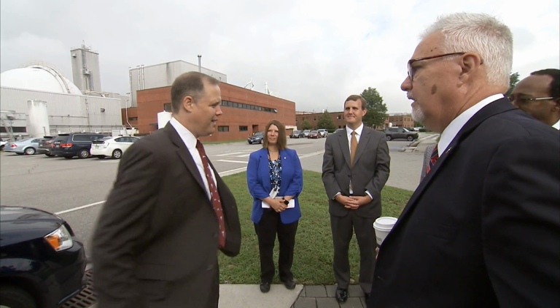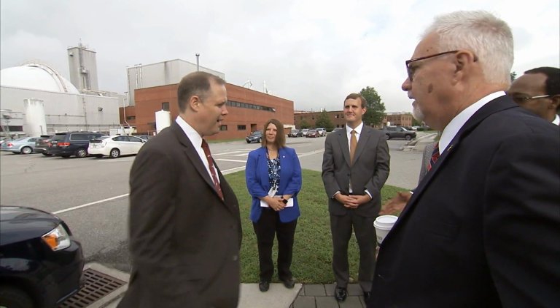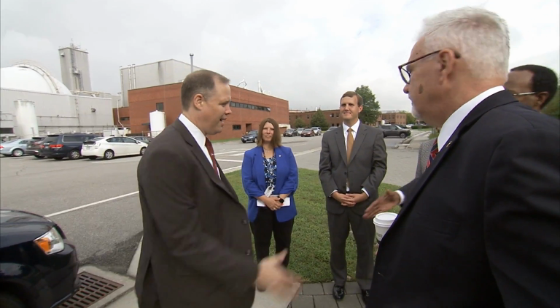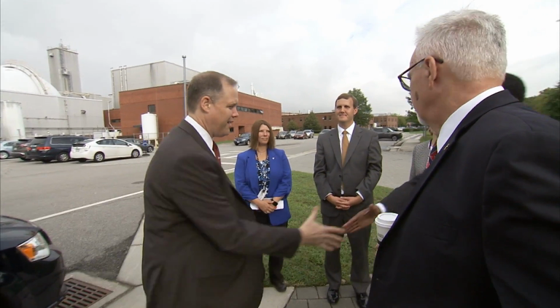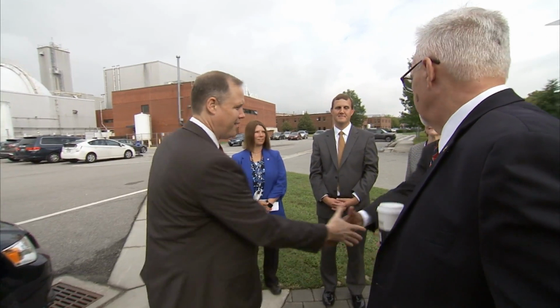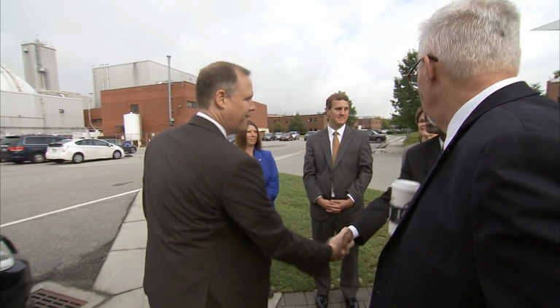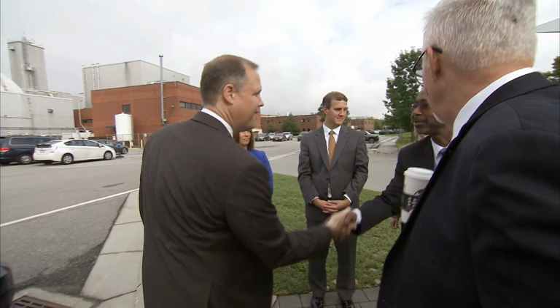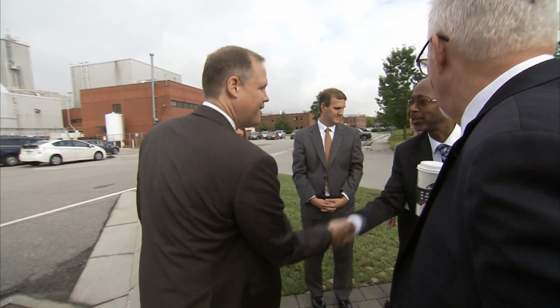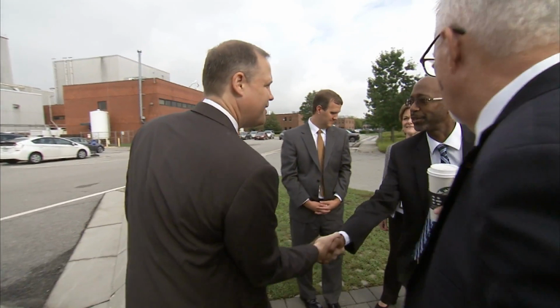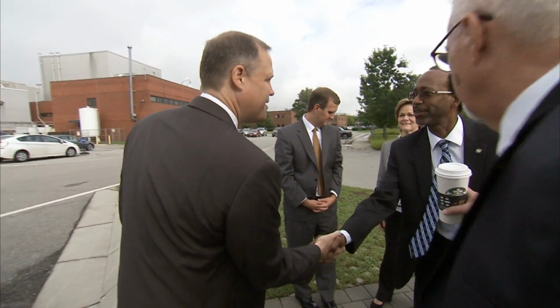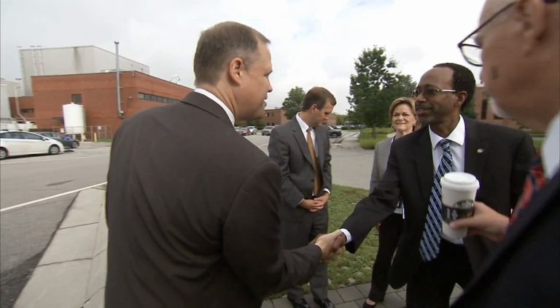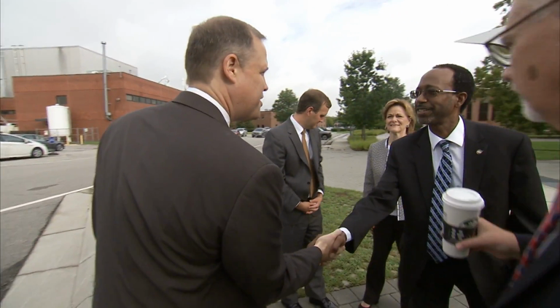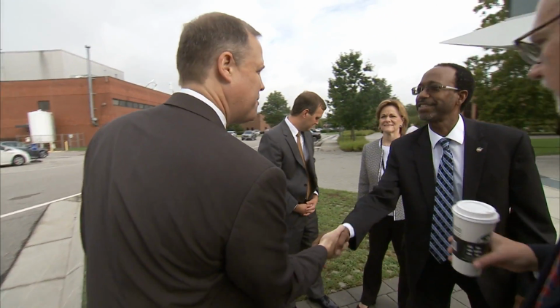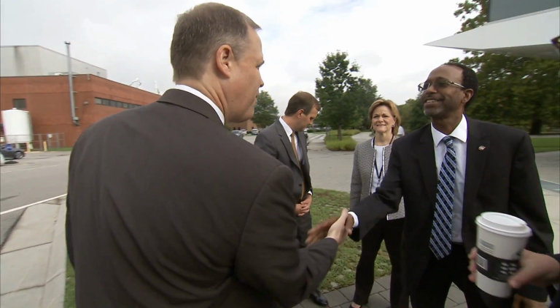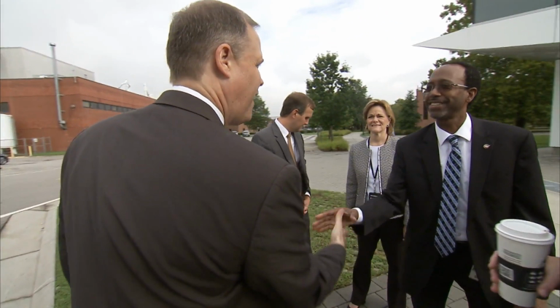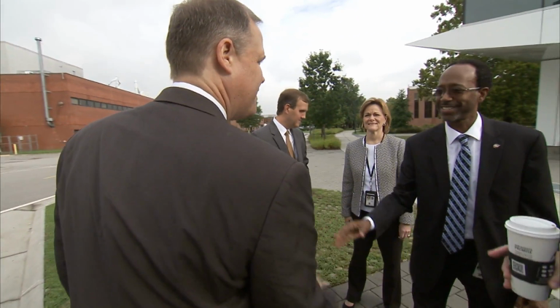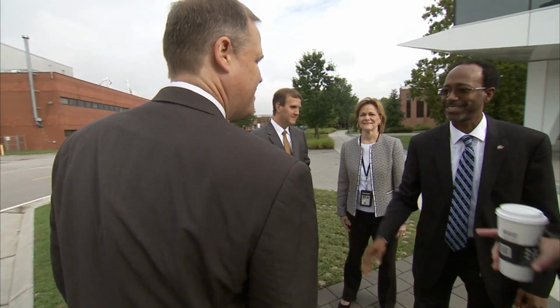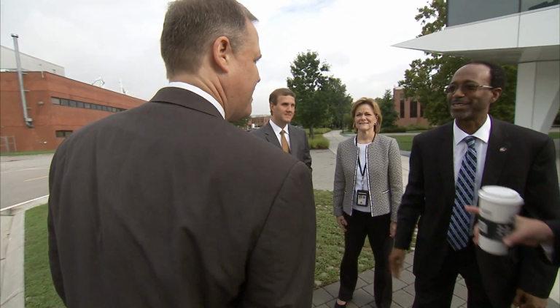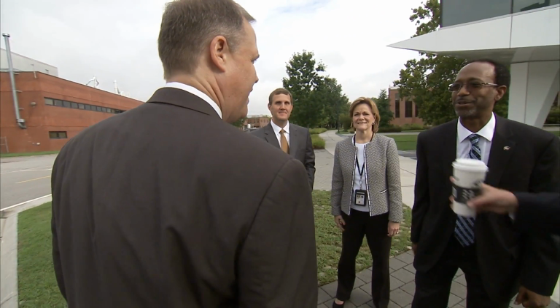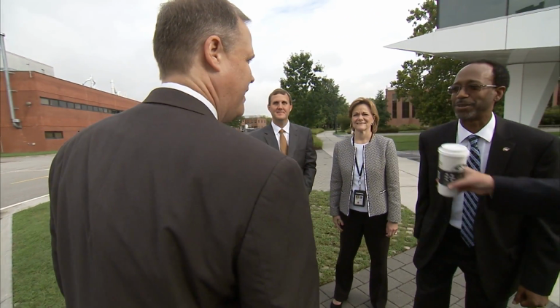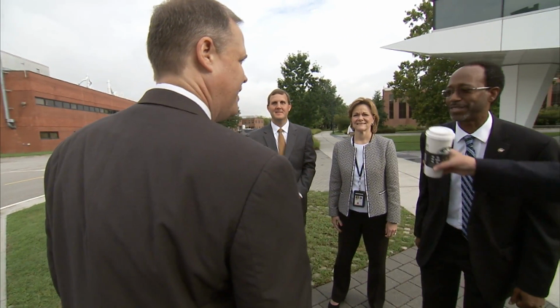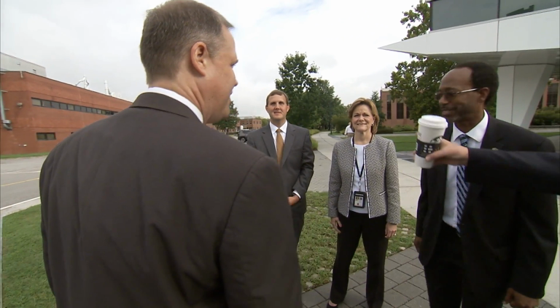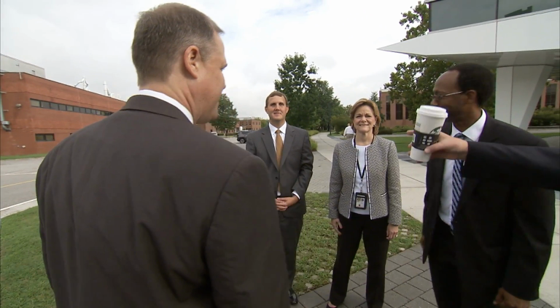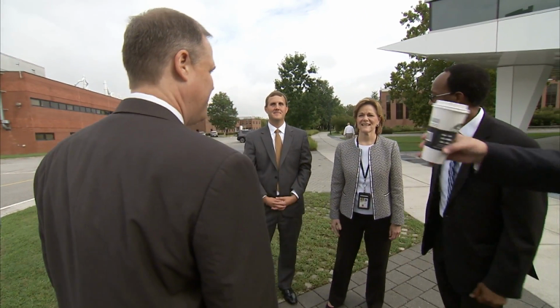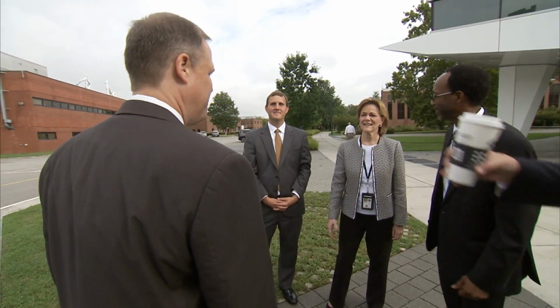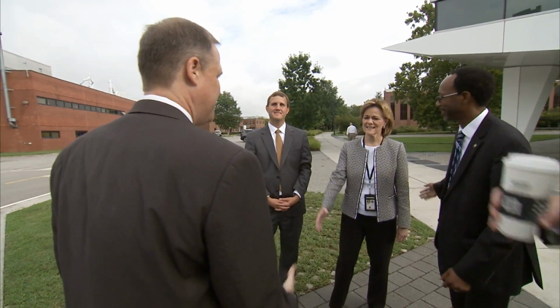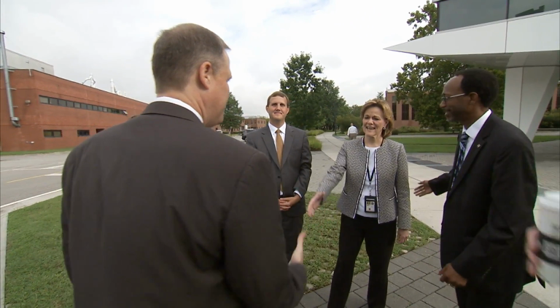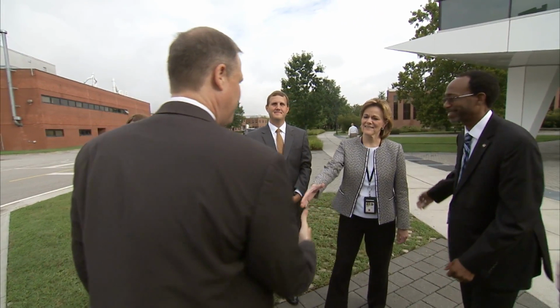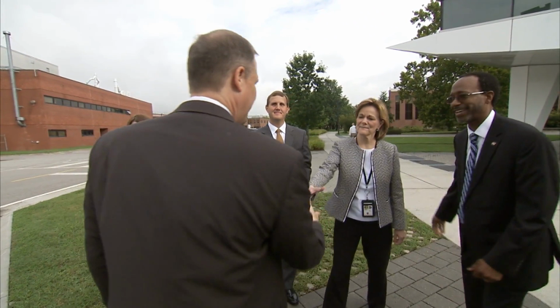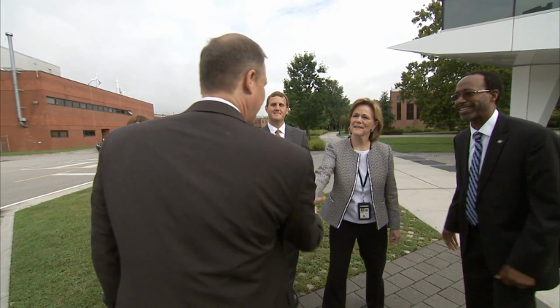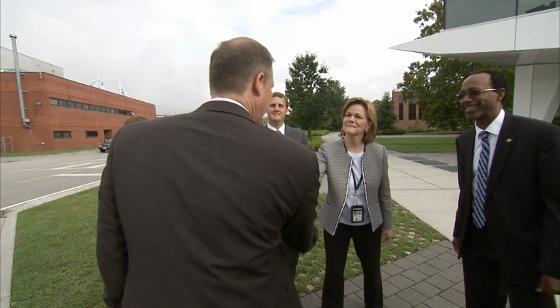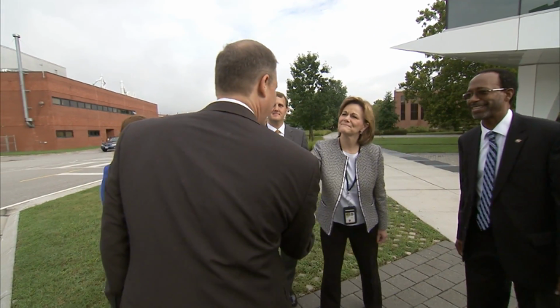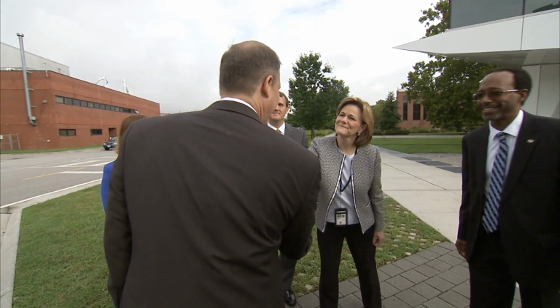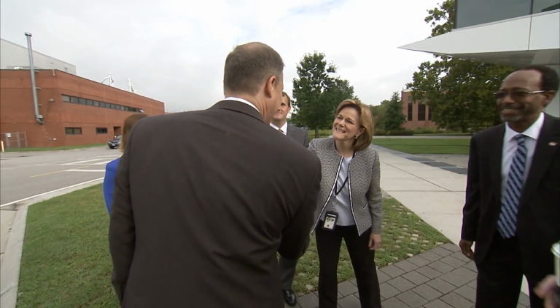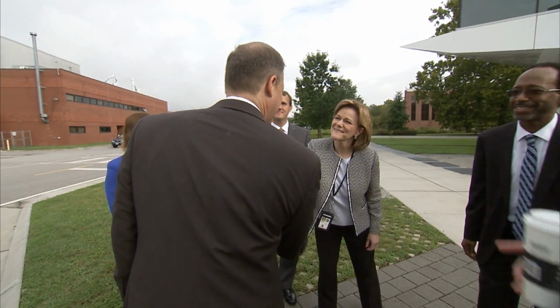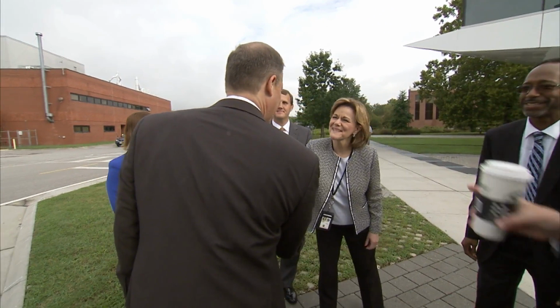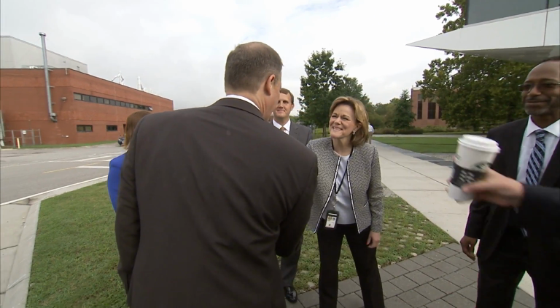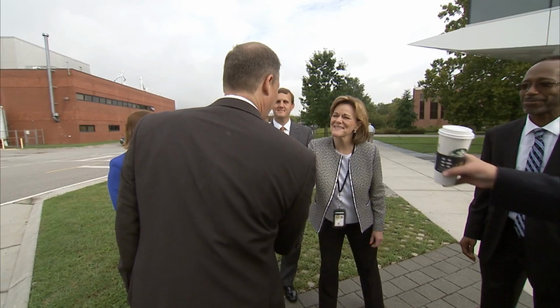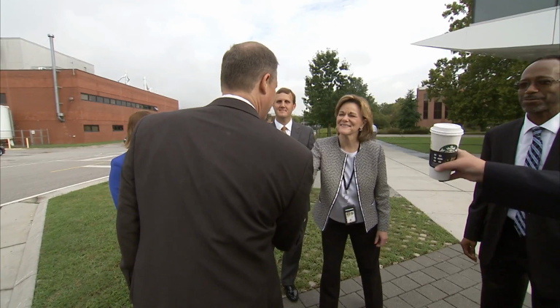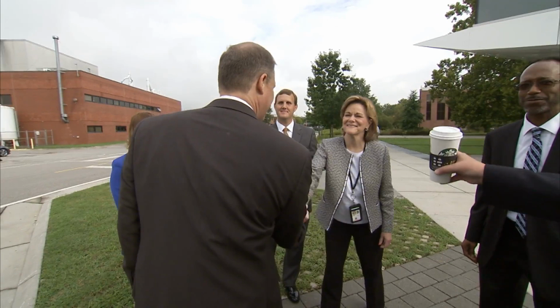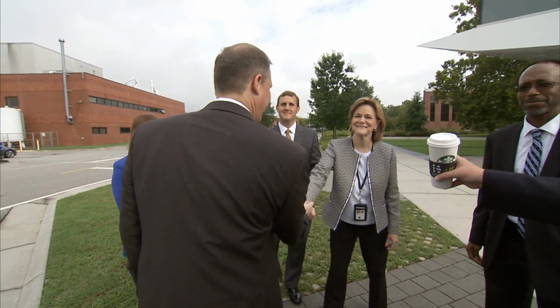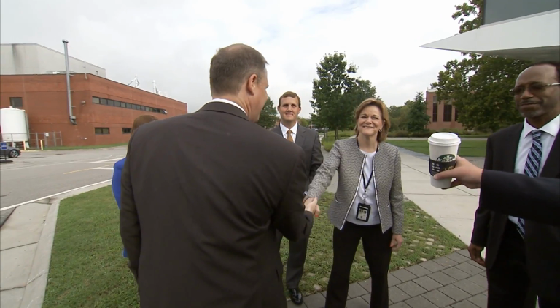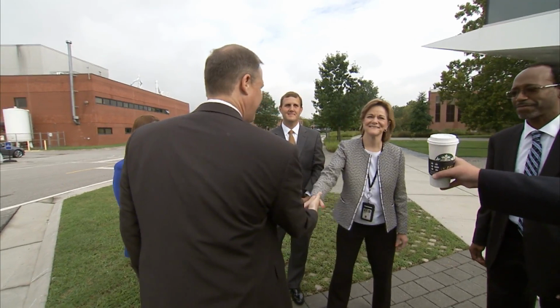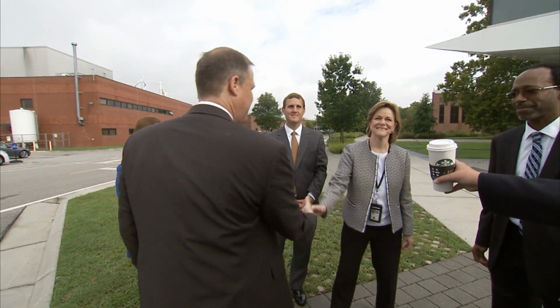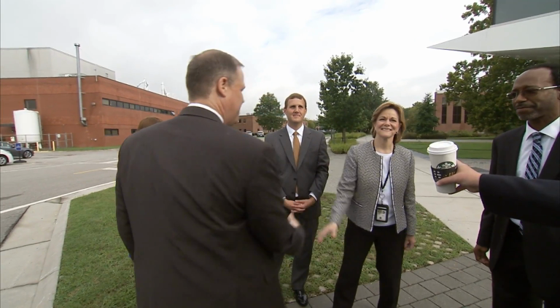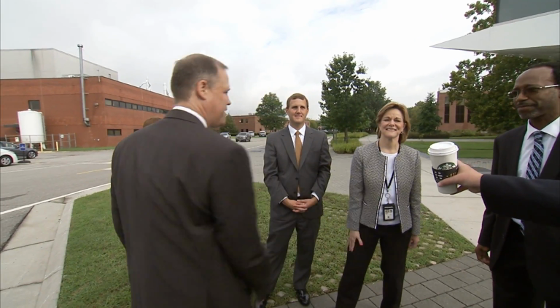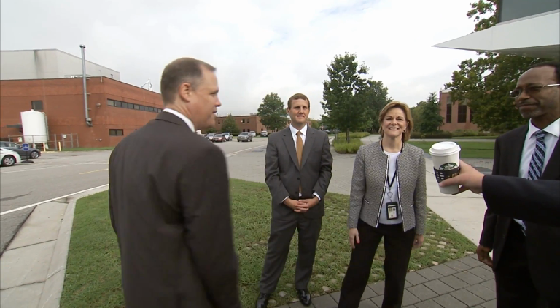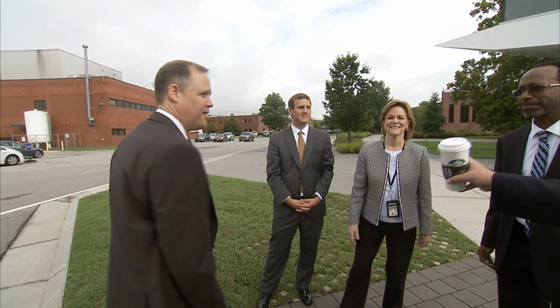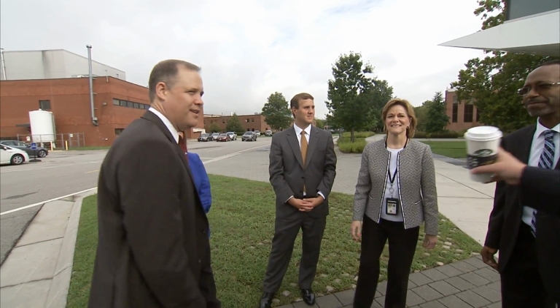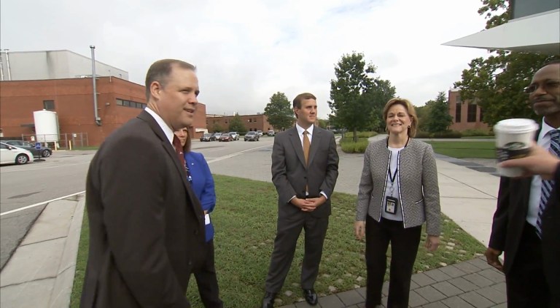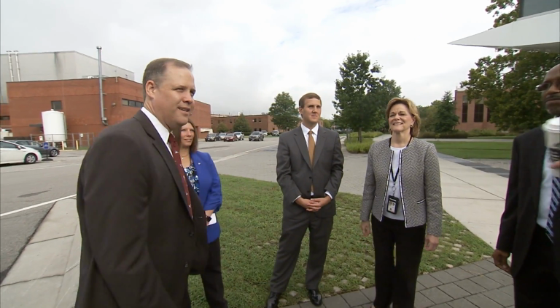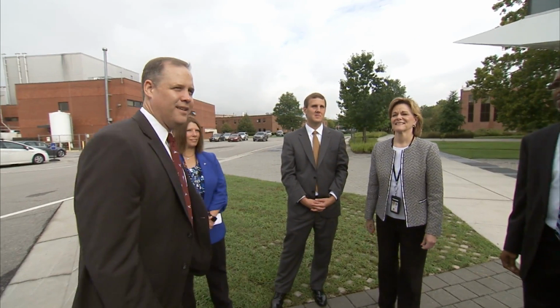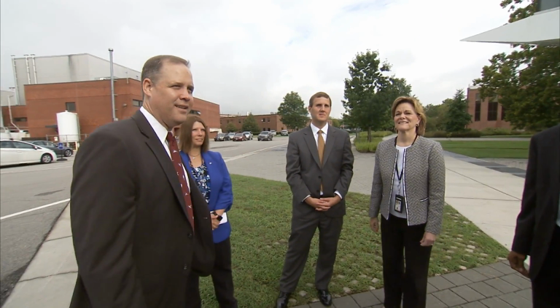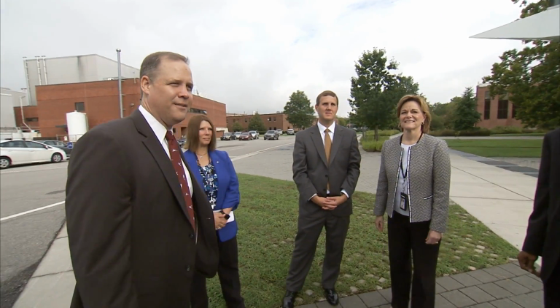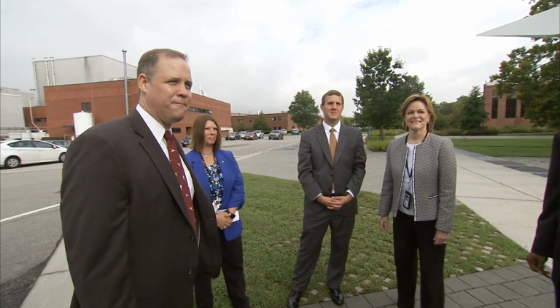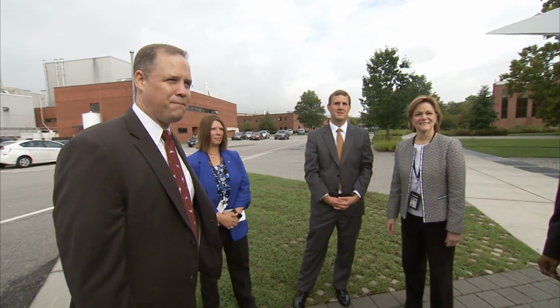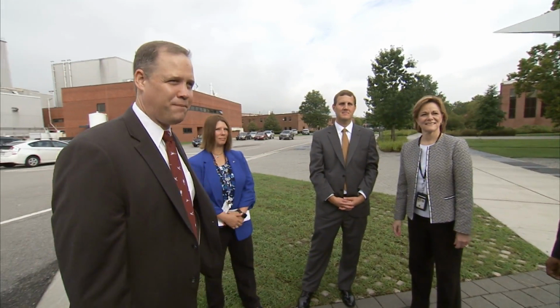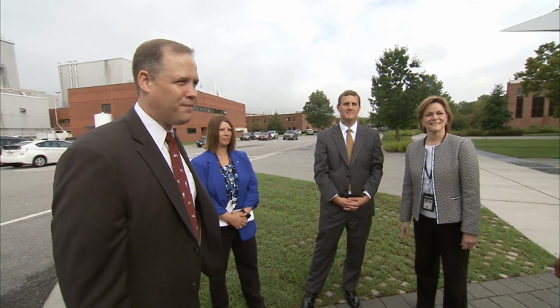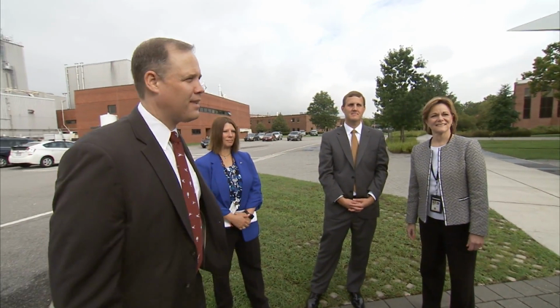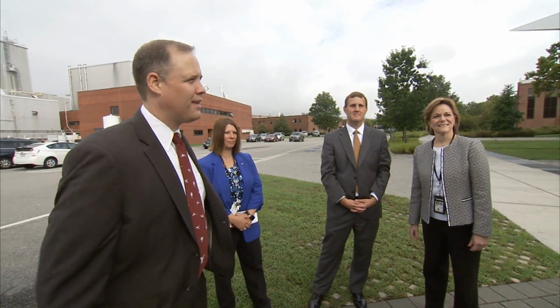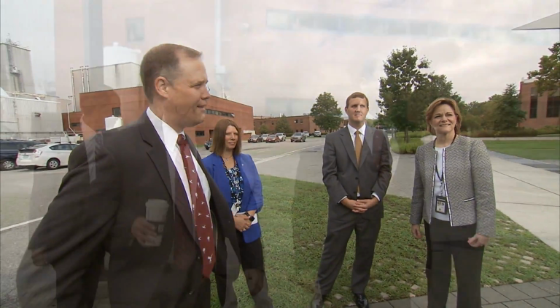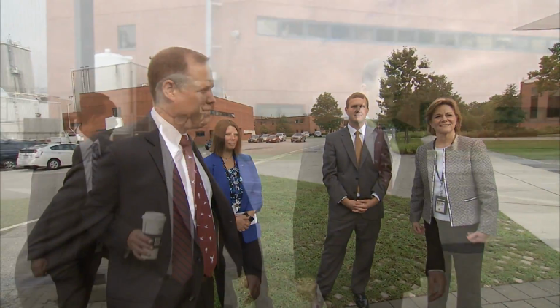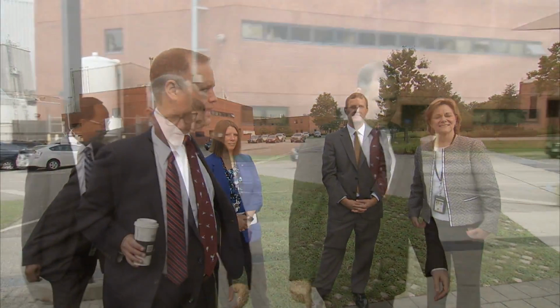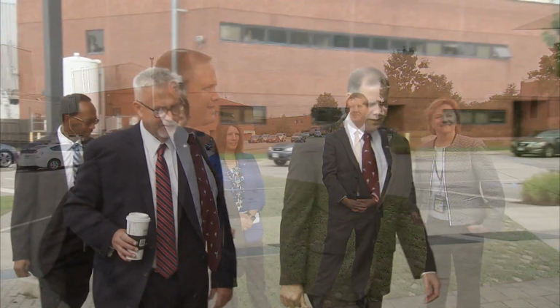Hi there, Clayton Turner. I'm sorry — Jim Bridenstine. Good to meet you. Hi, Kathy Mangum. Nice to meet you. She's my associate director and deputy director.